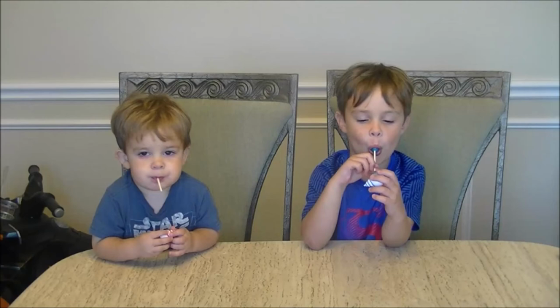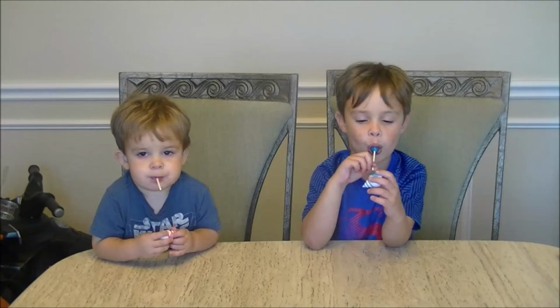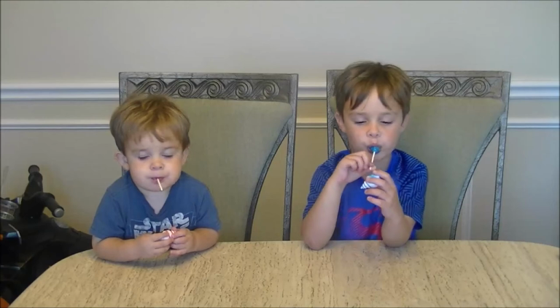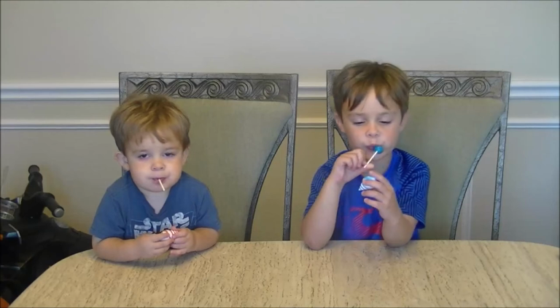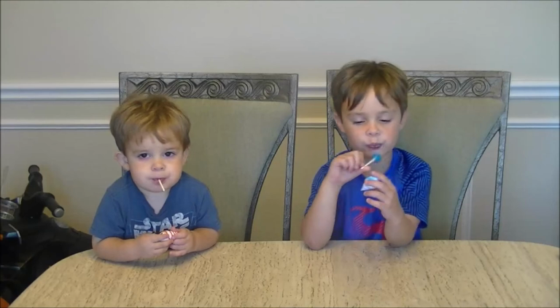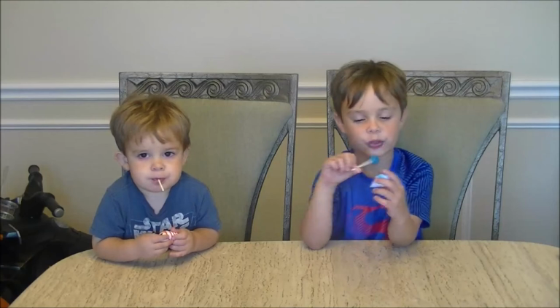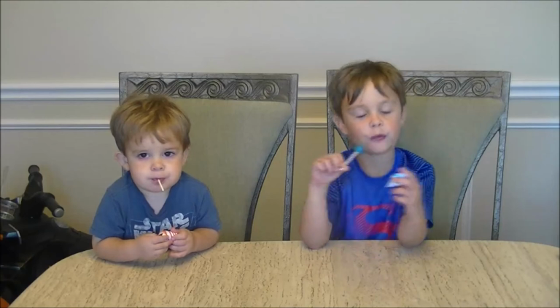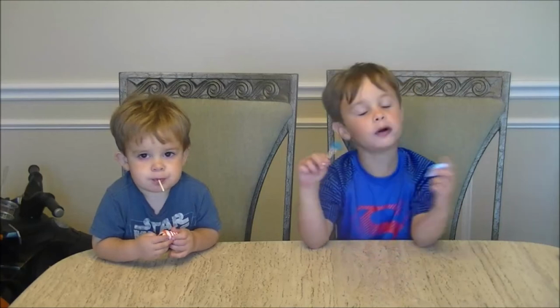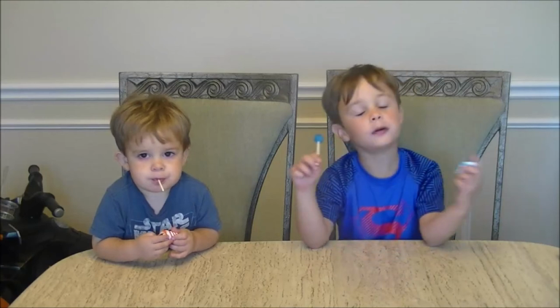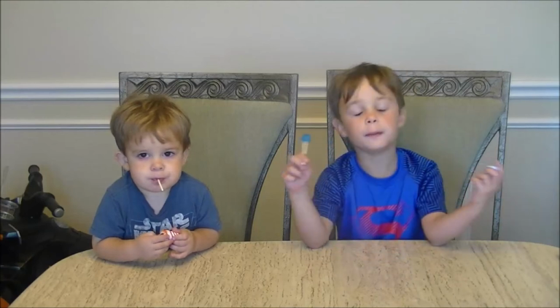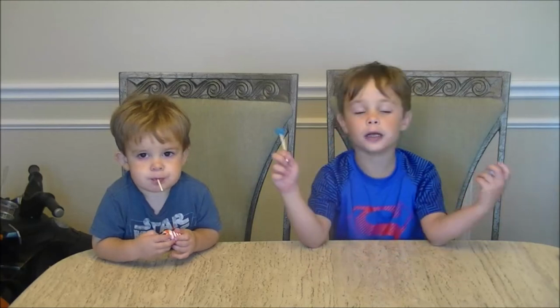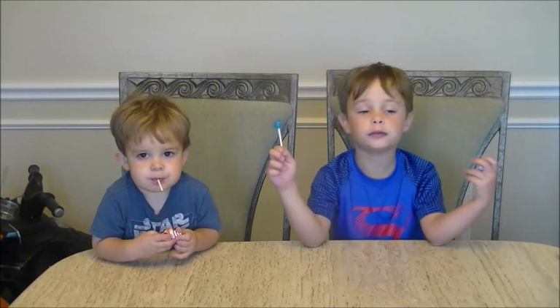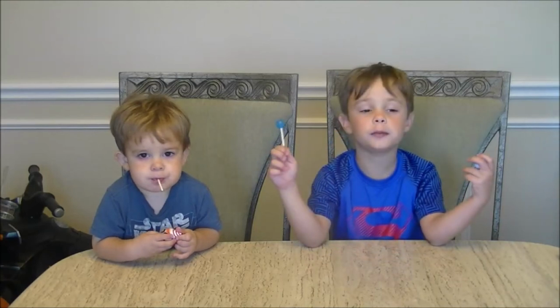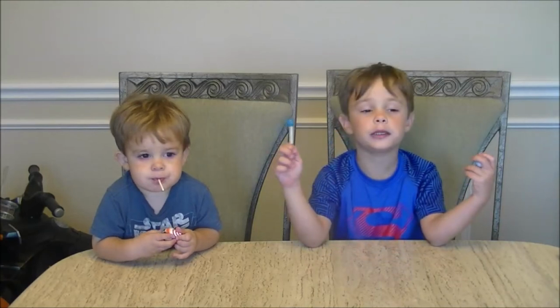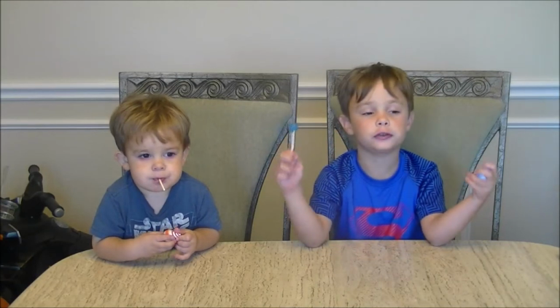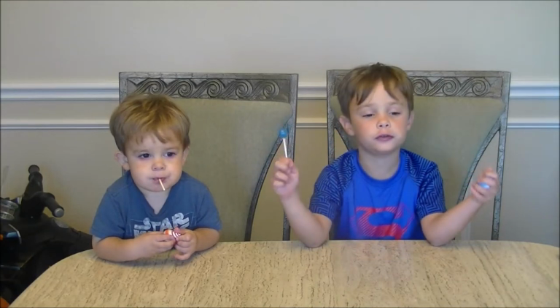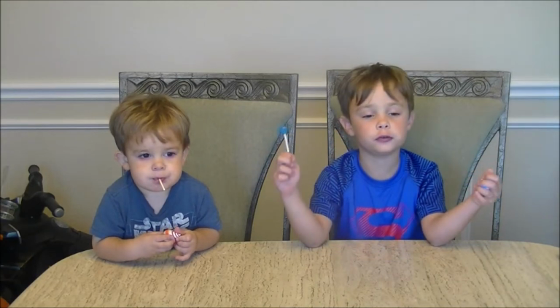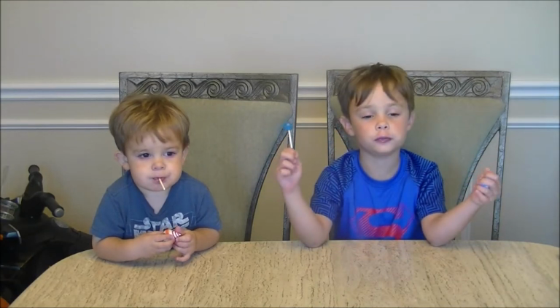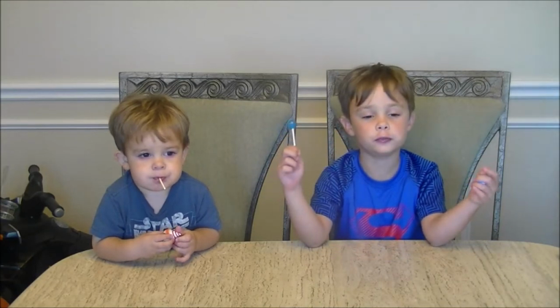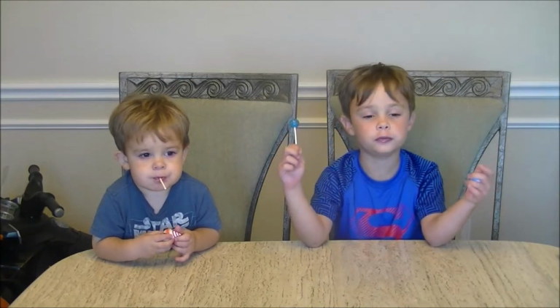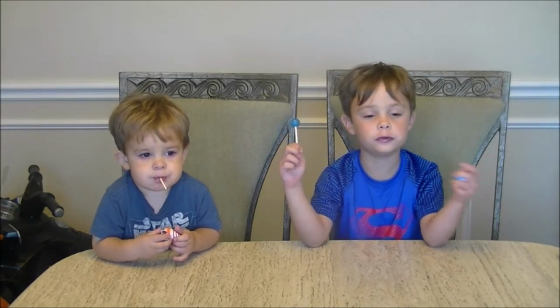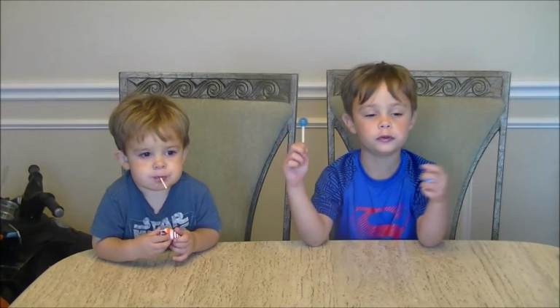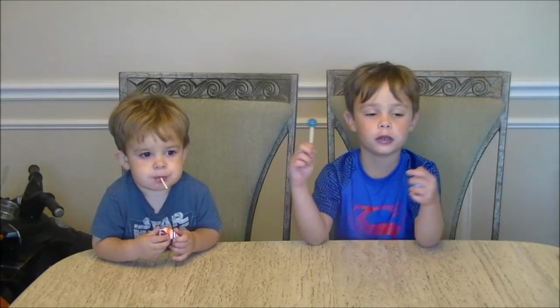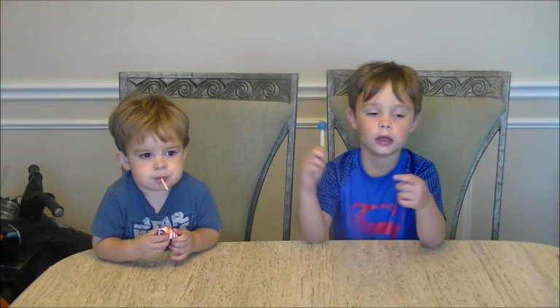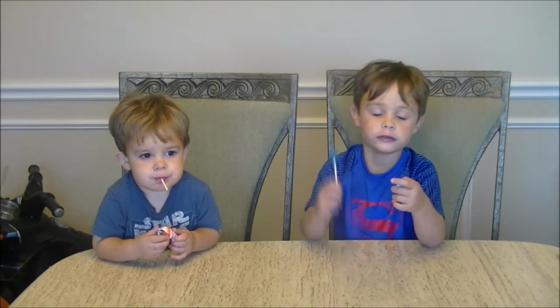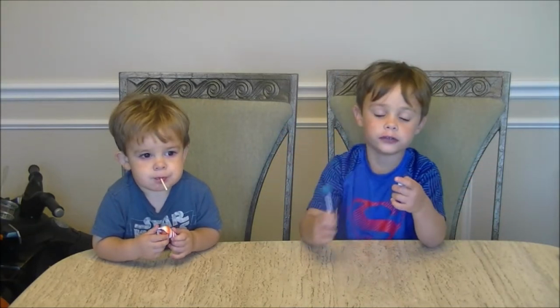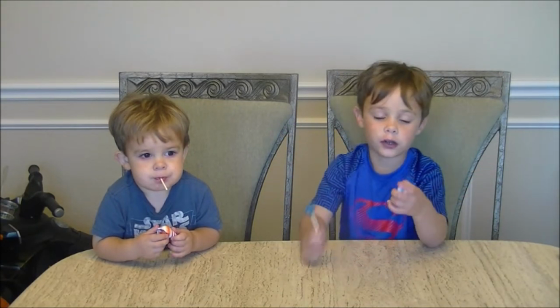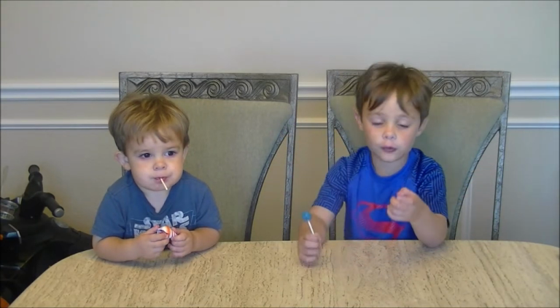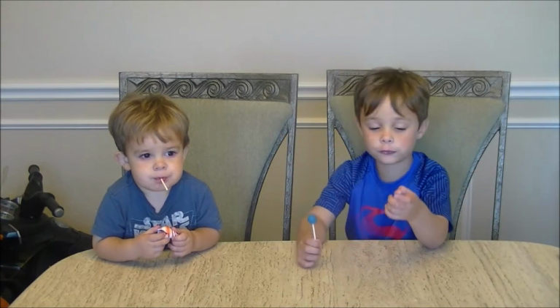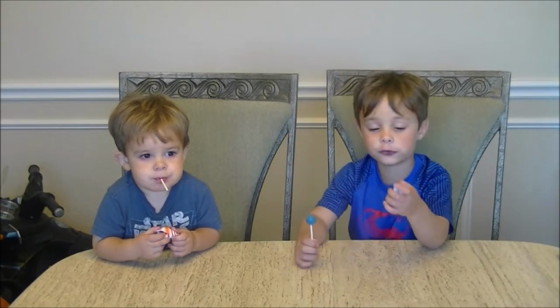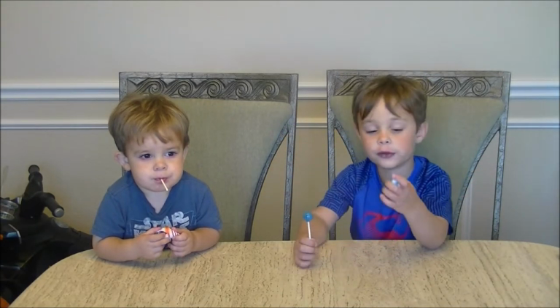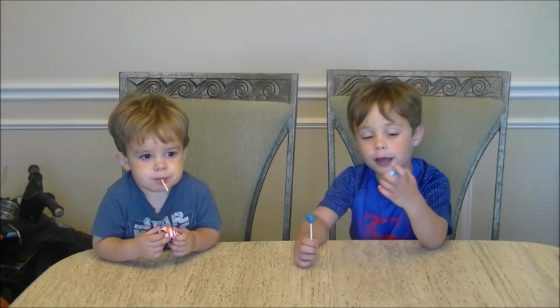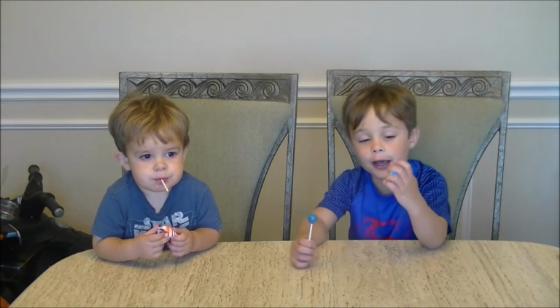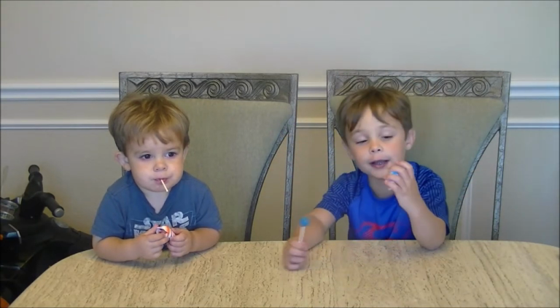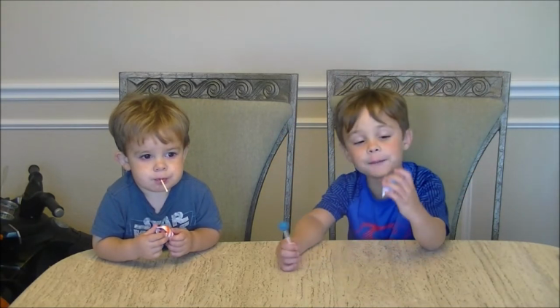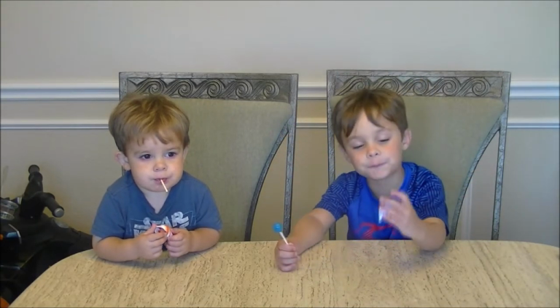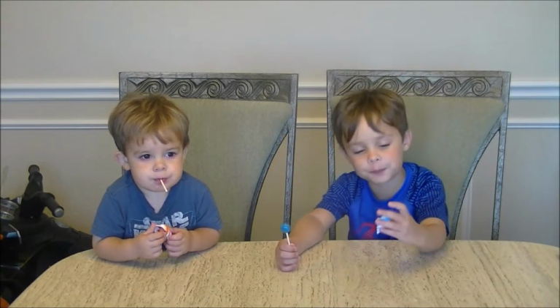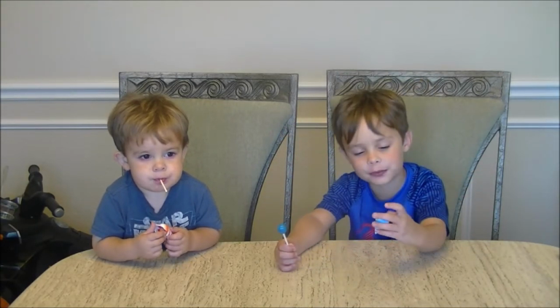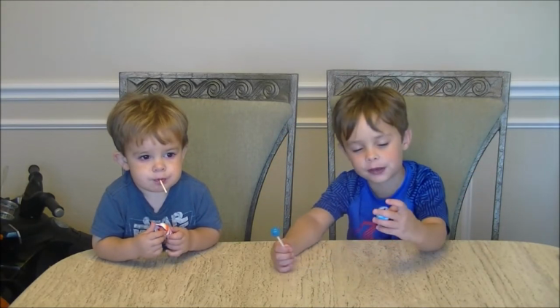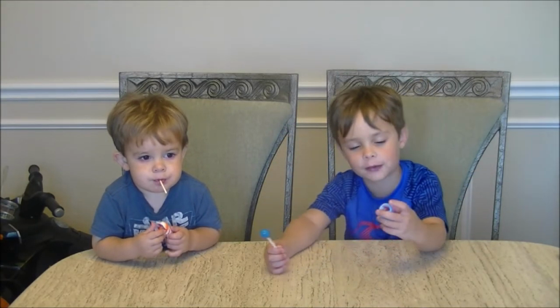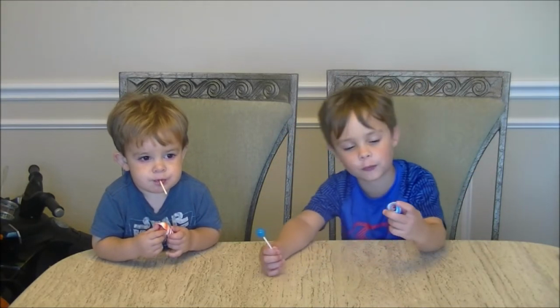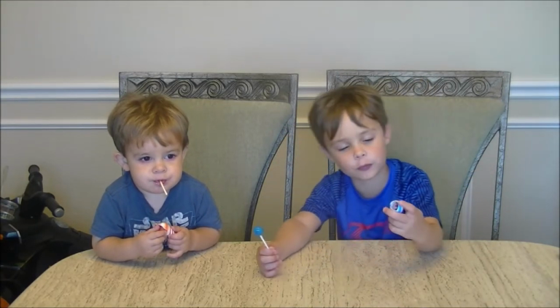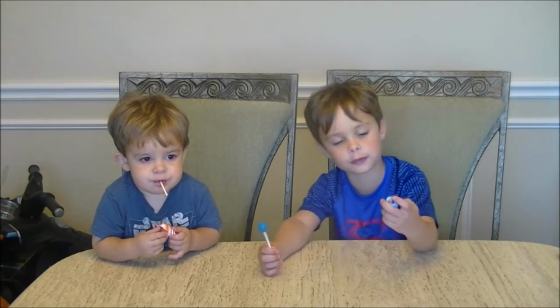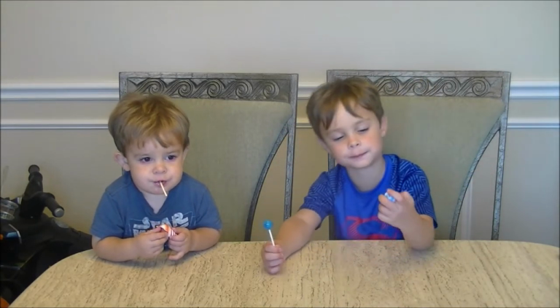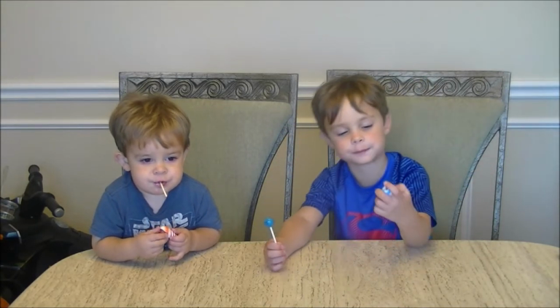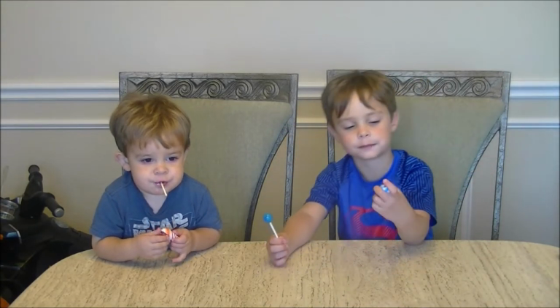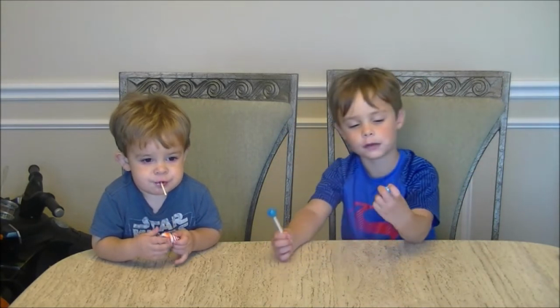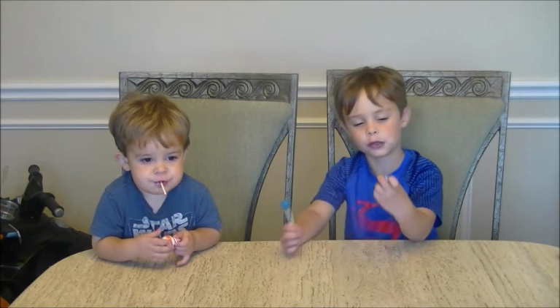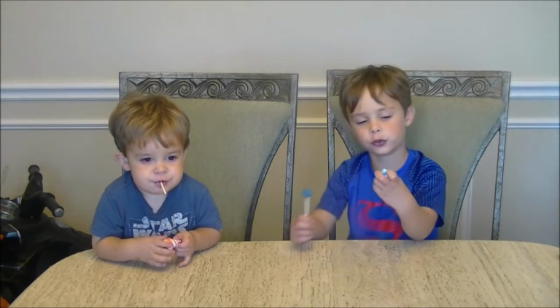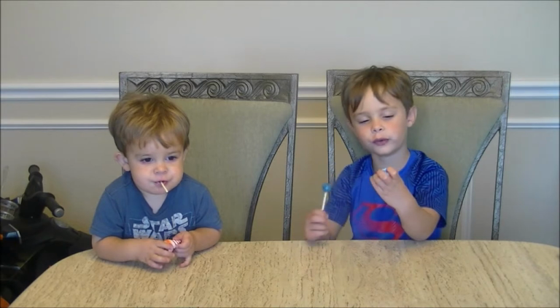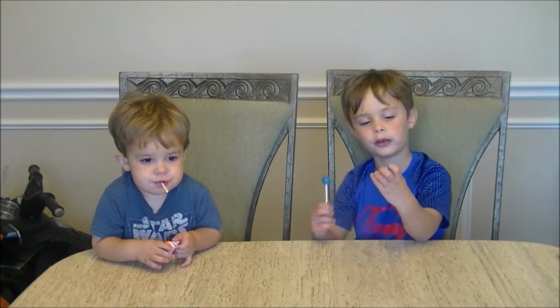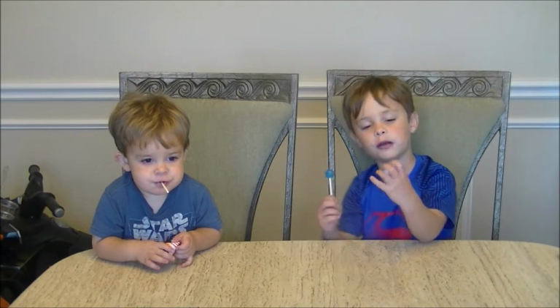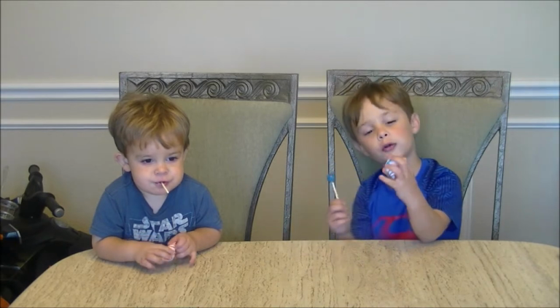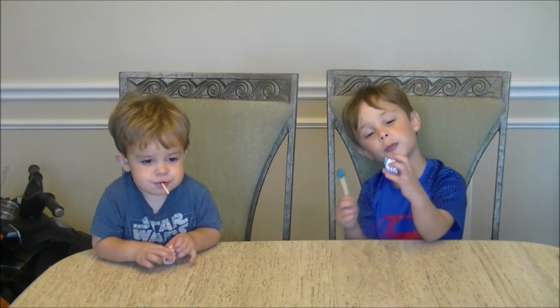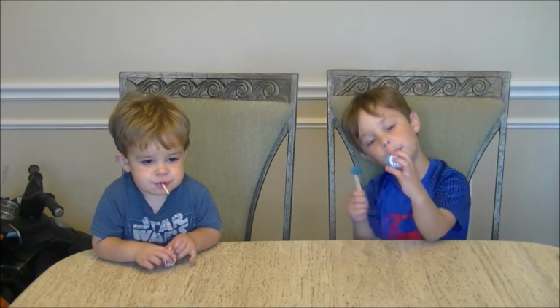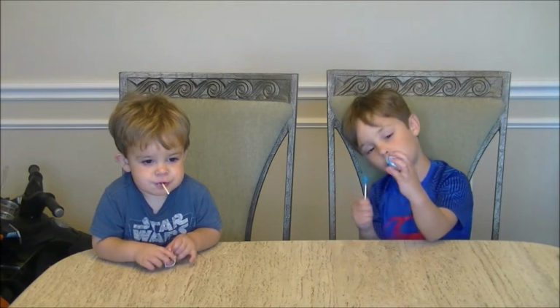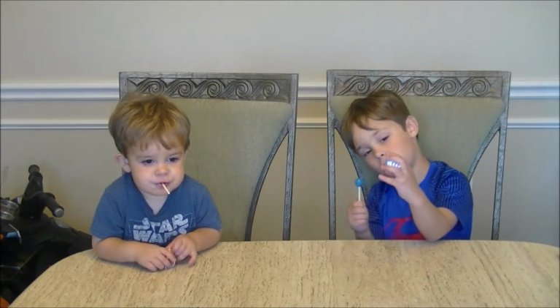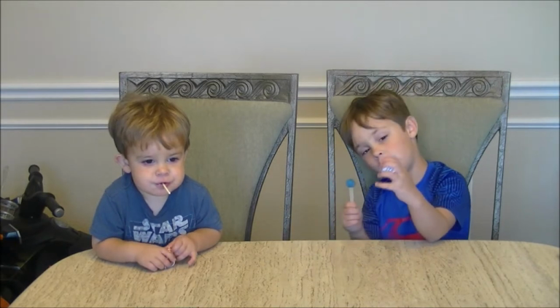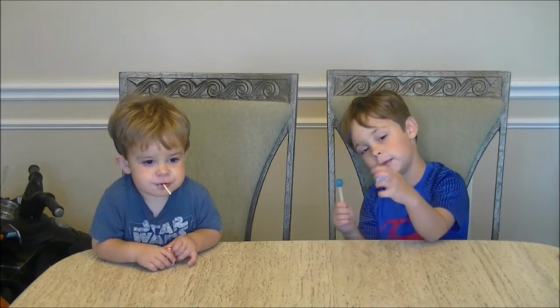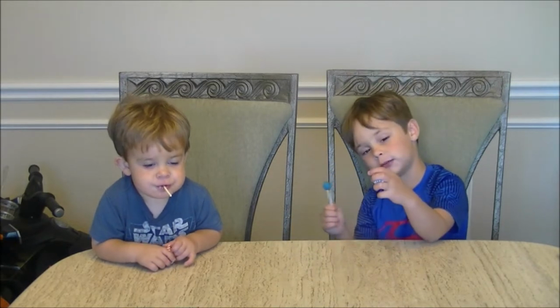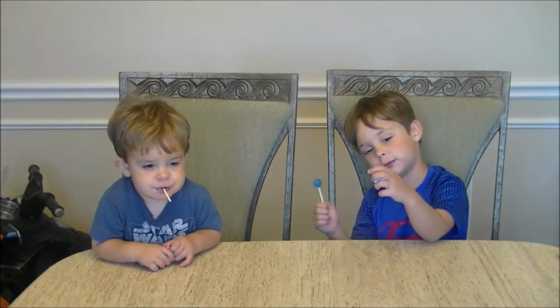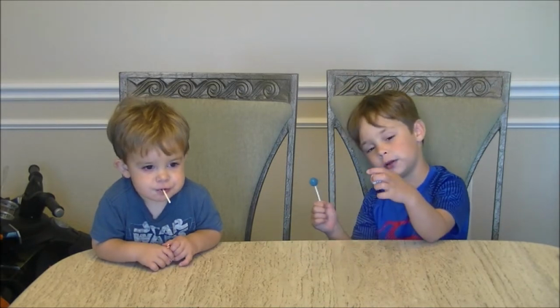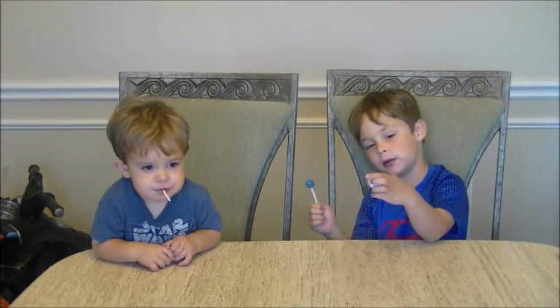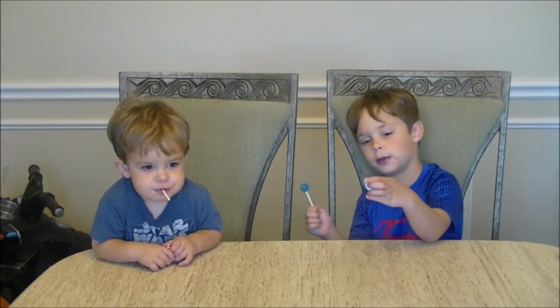Welcome back to my YouTube channel. Today we're doing a hermit crab experiment.